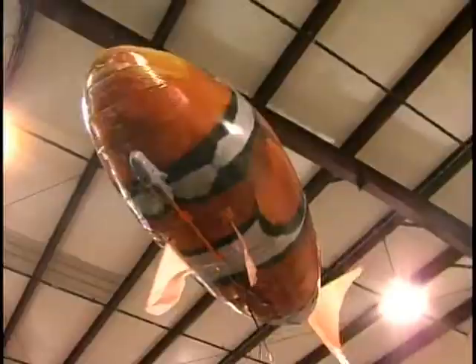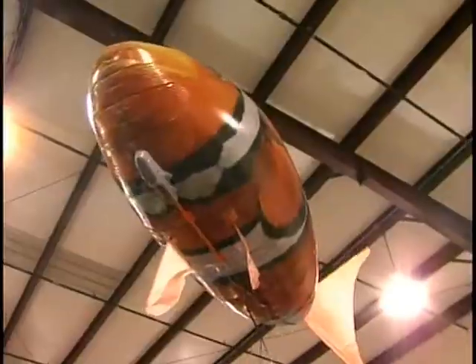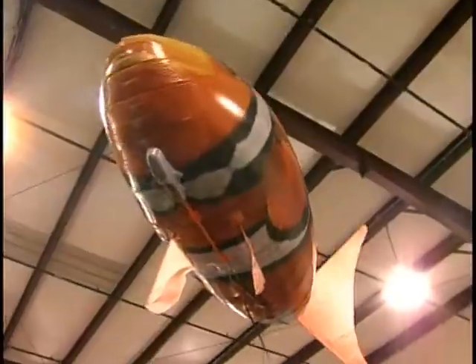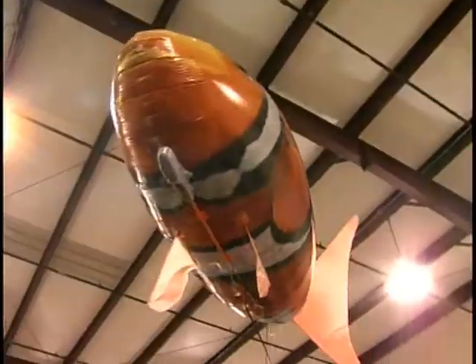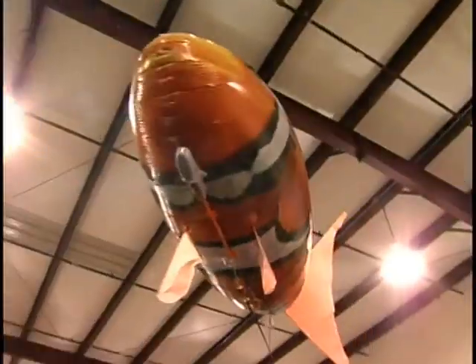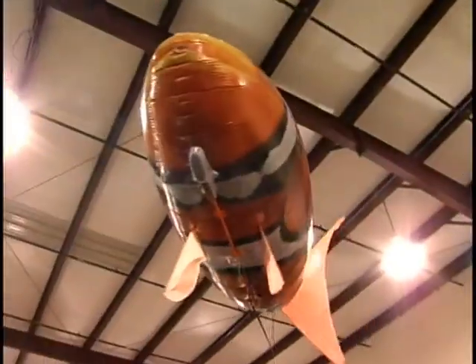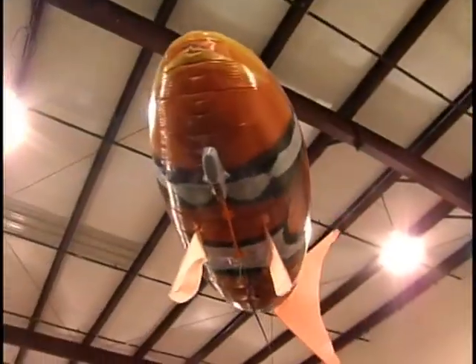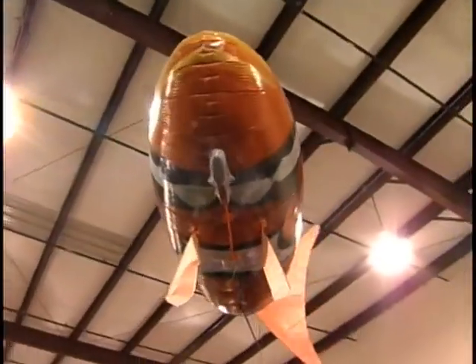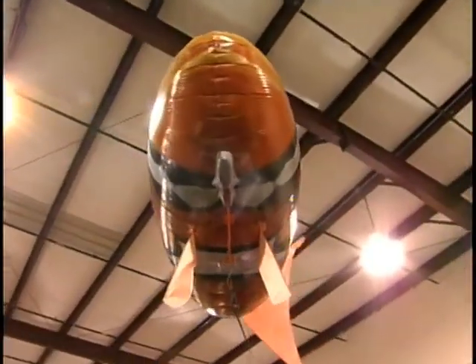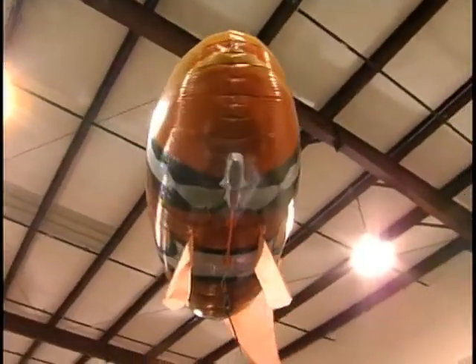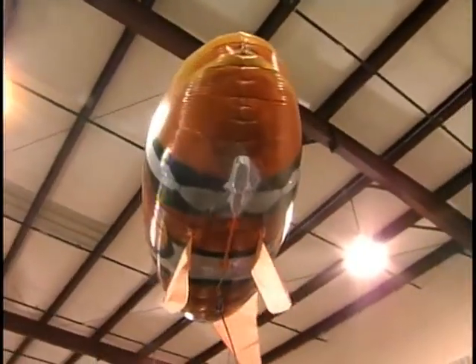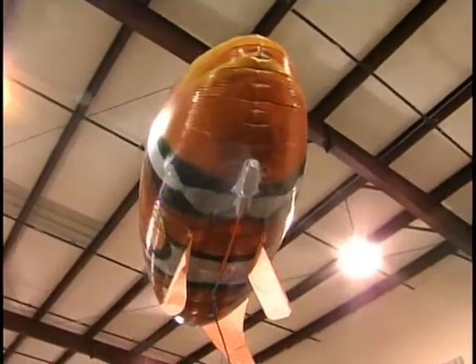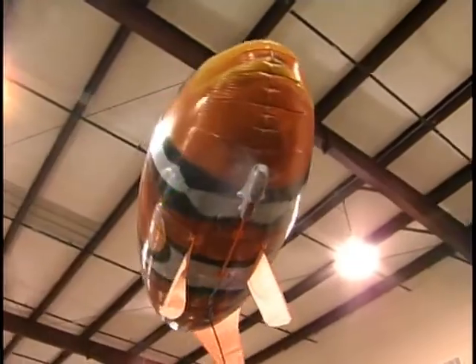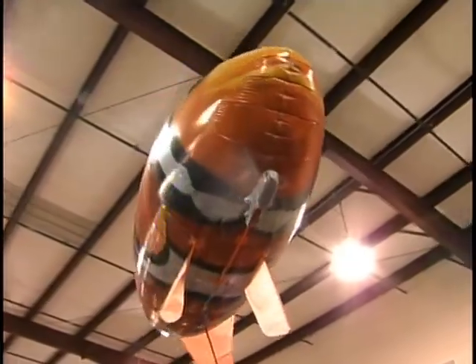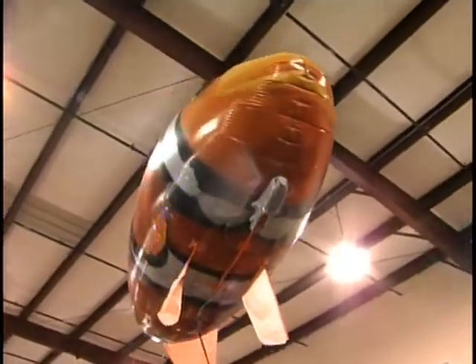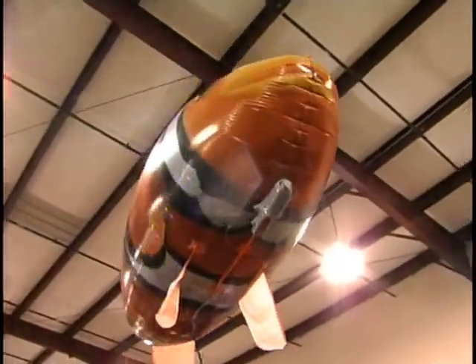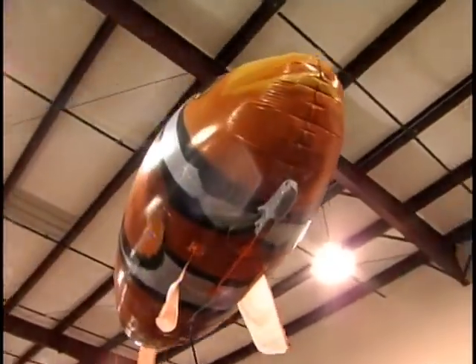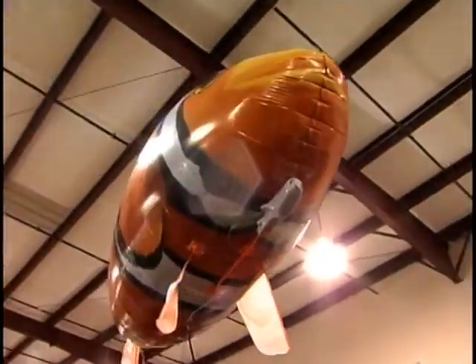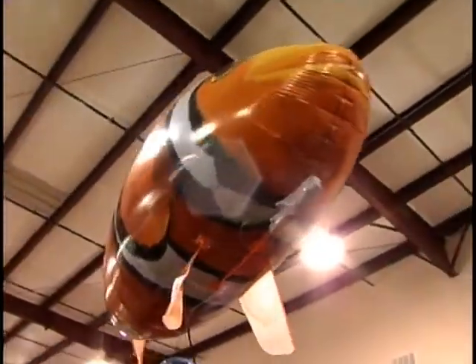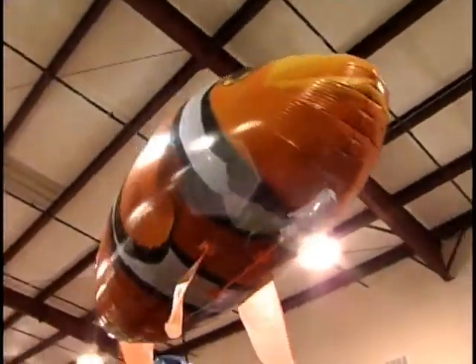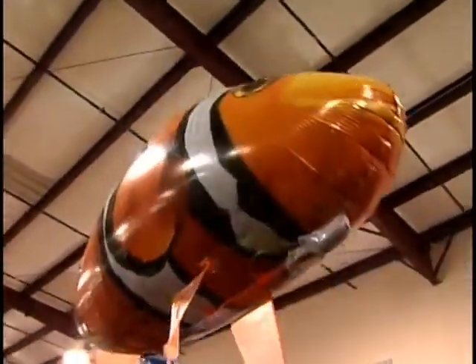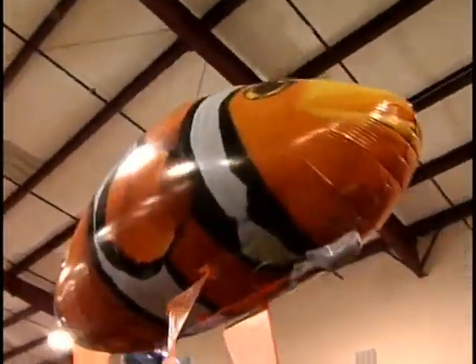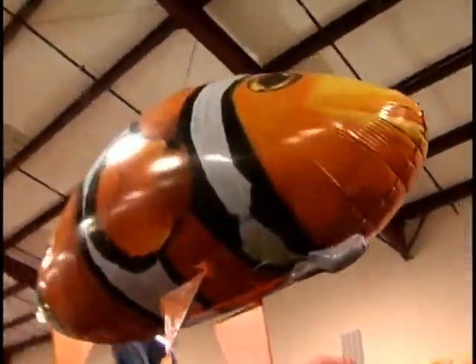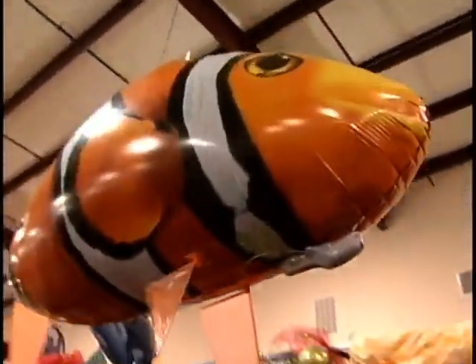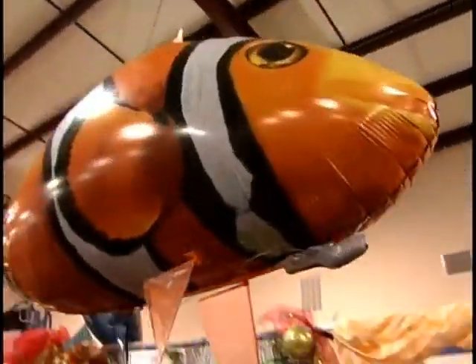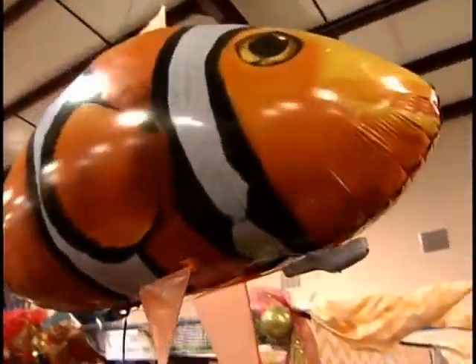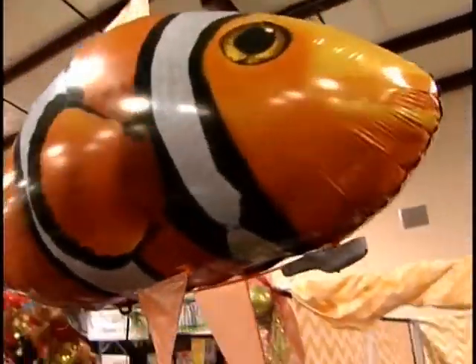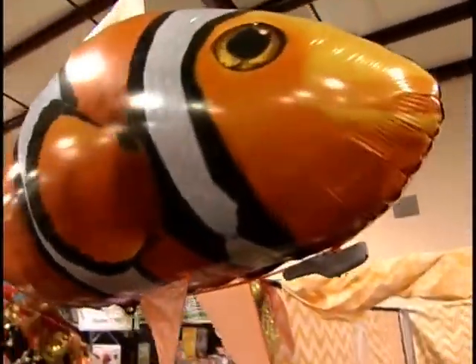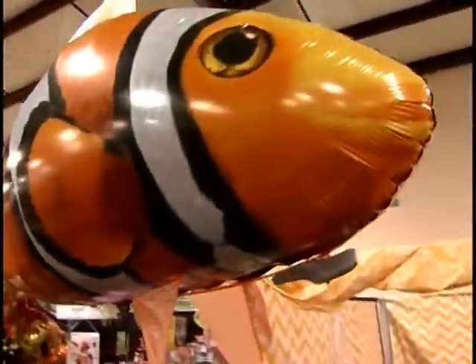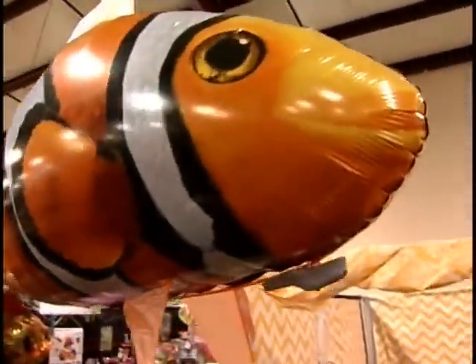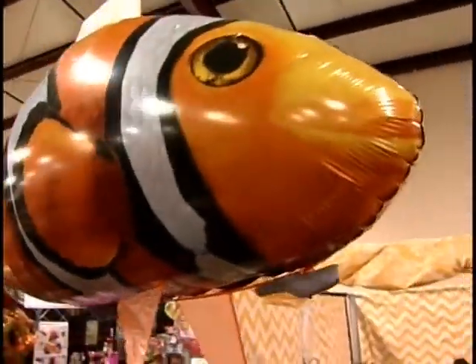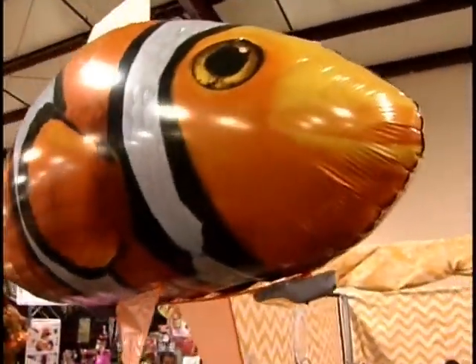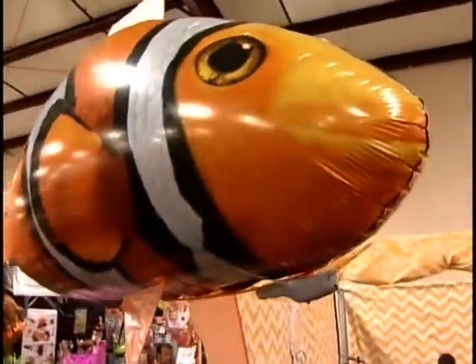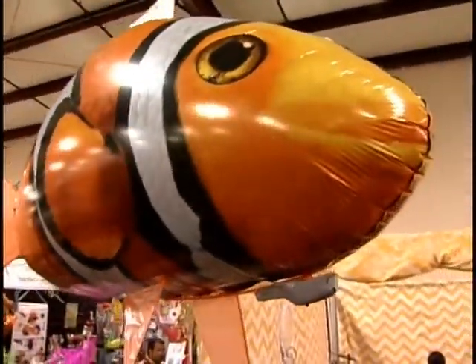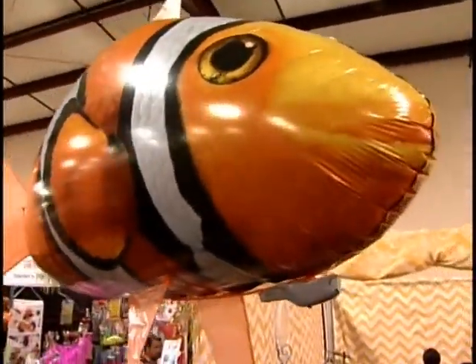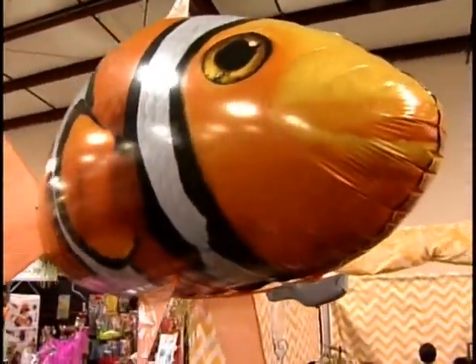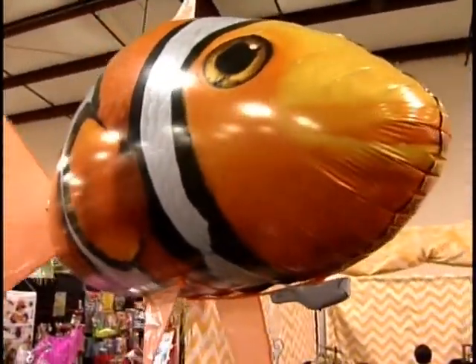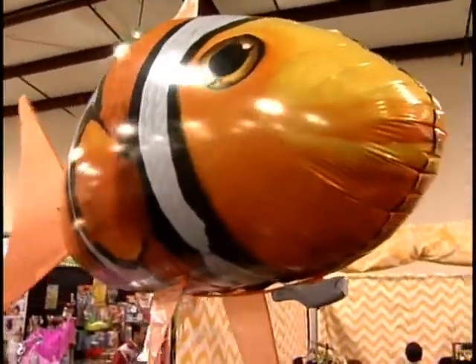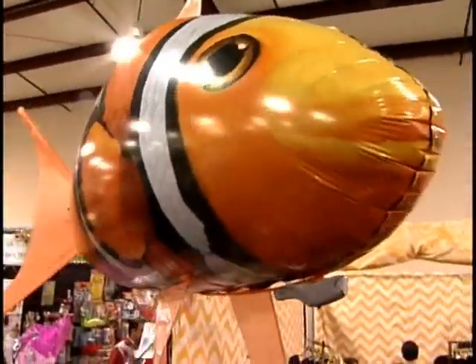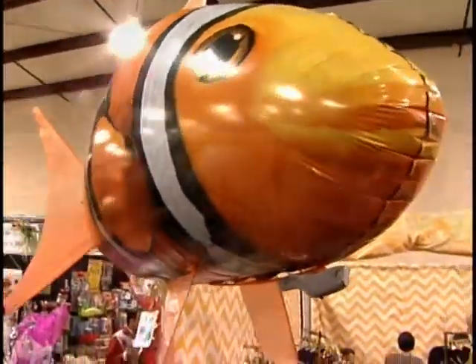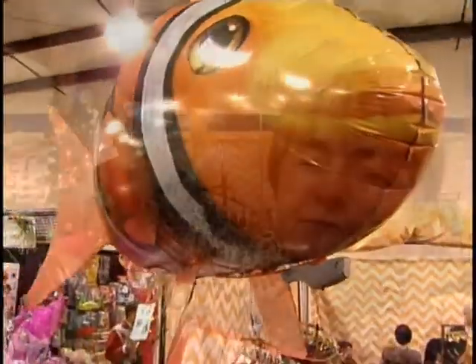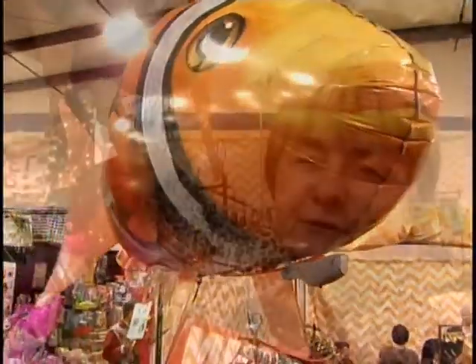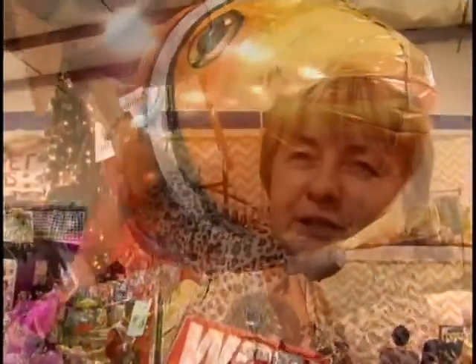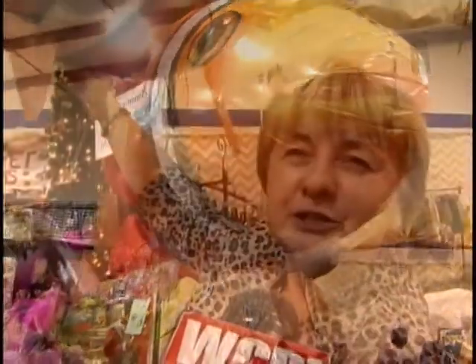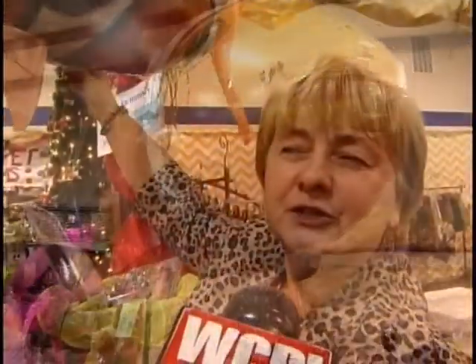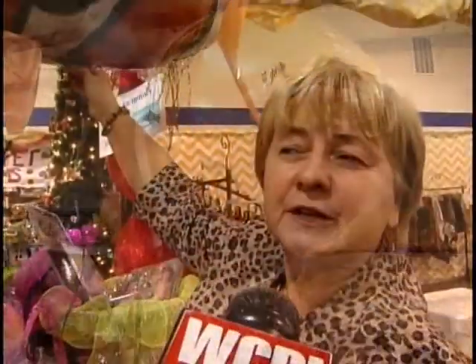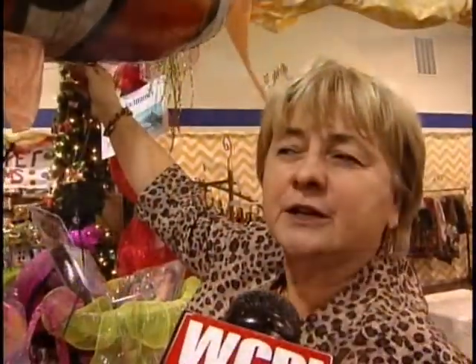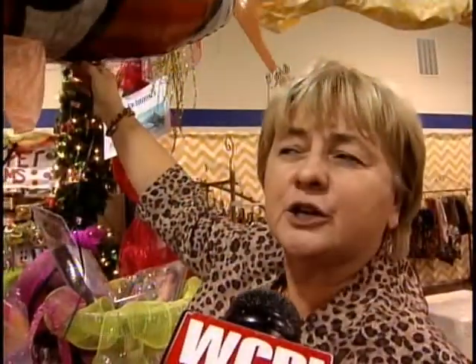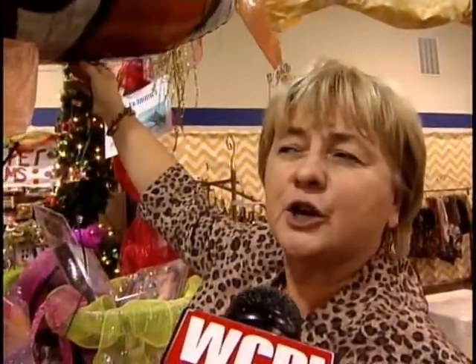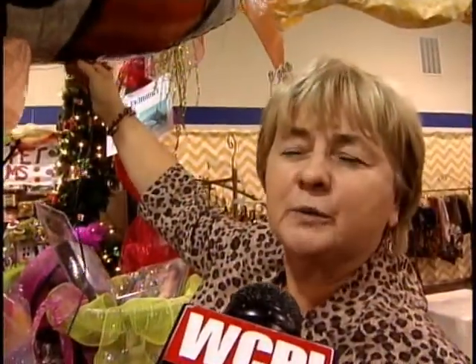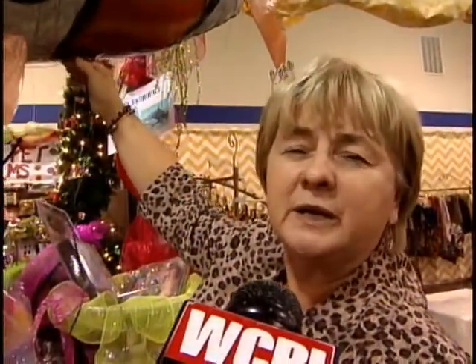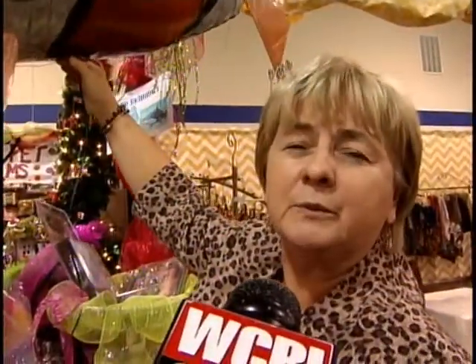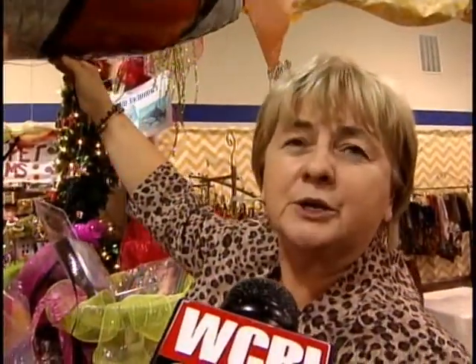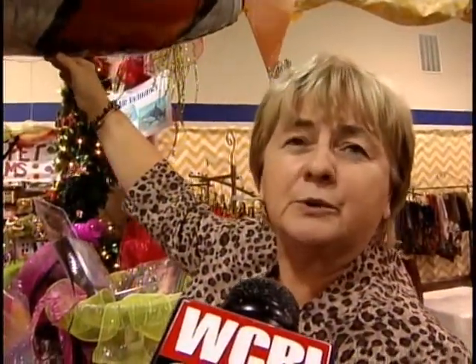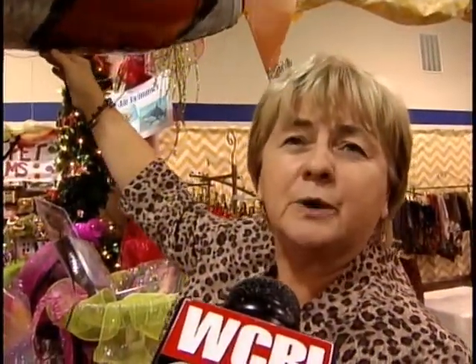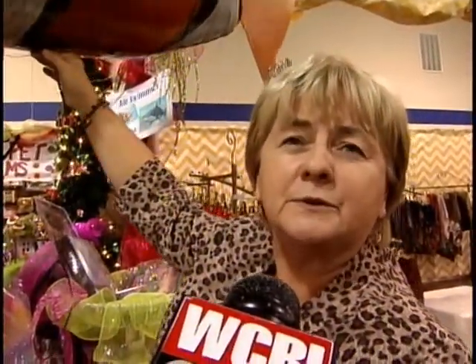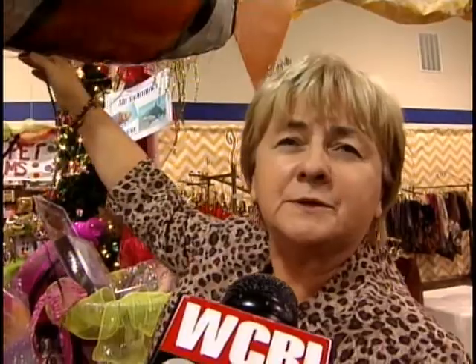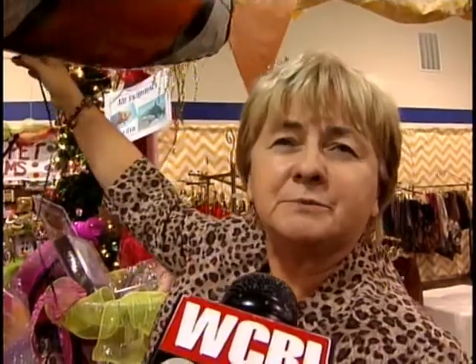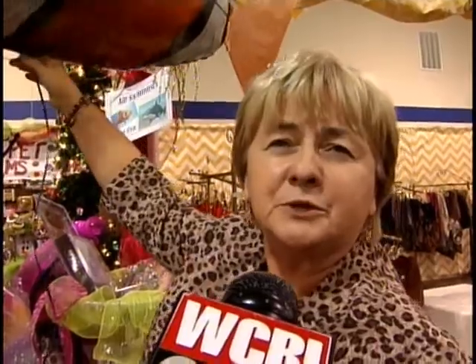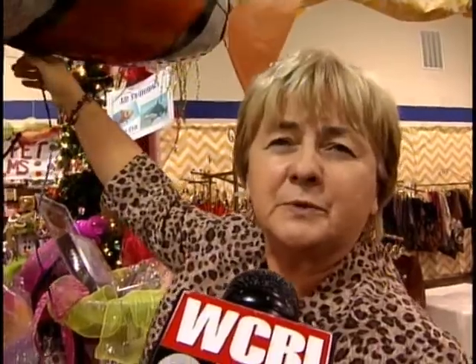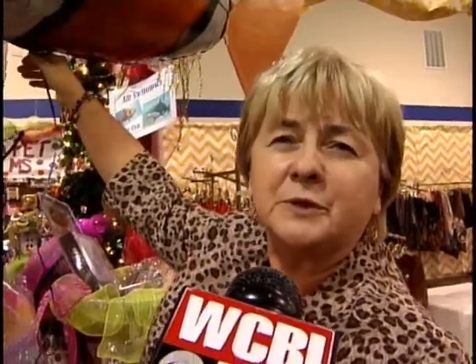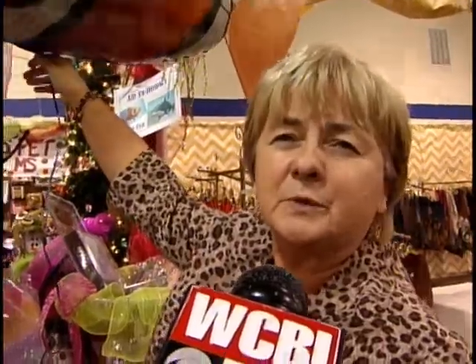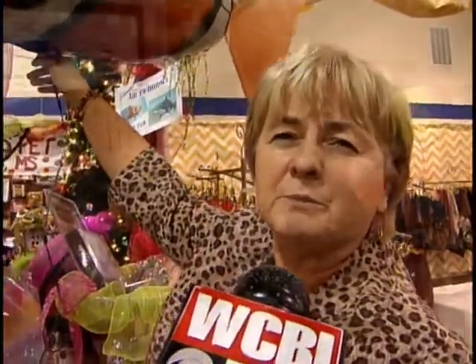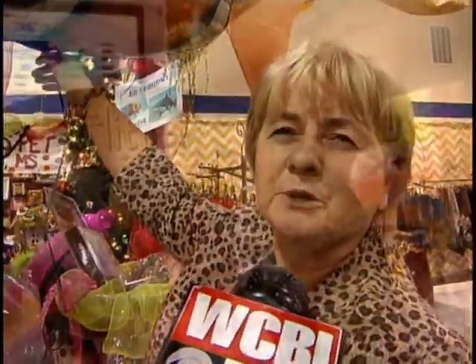This is some of our flying fish, which are really air swimmers. They're remote-controlled, five-foot fish that can go anywhere you want them to with the remote.